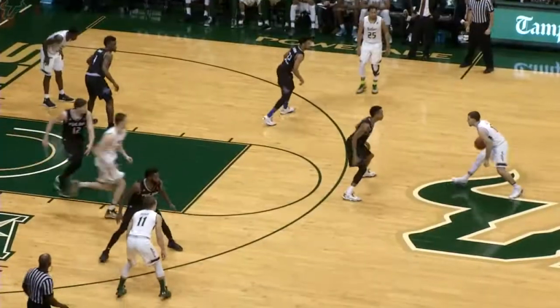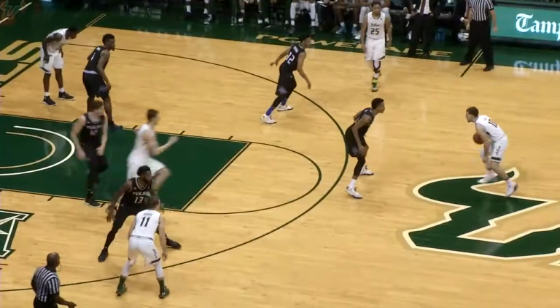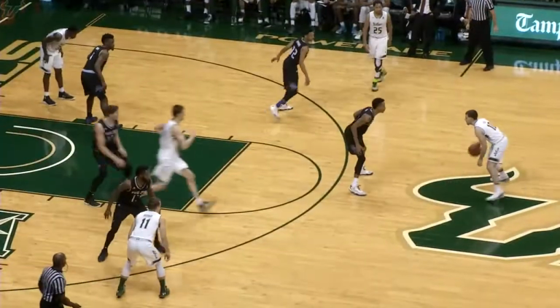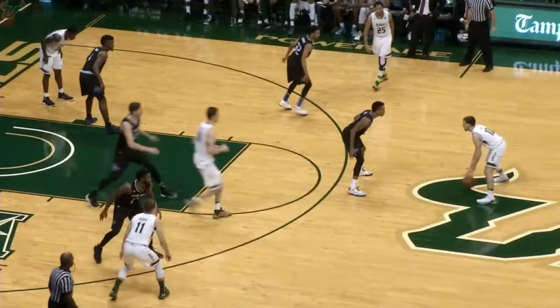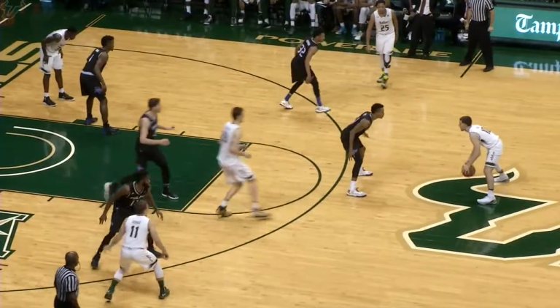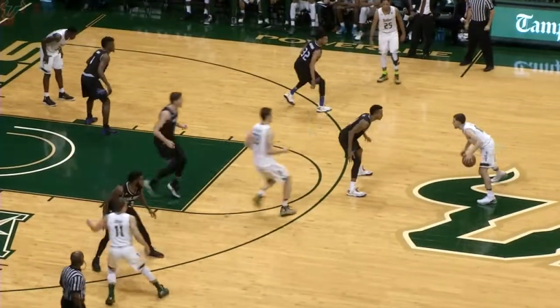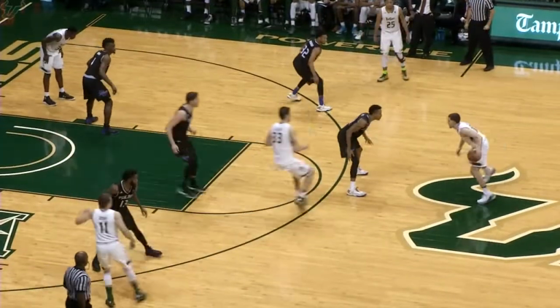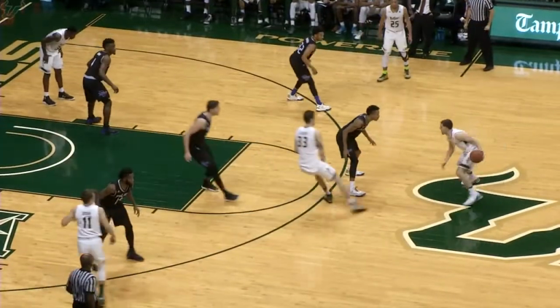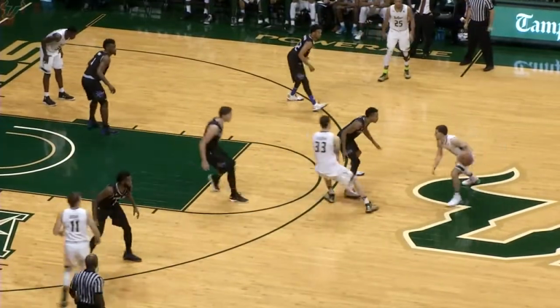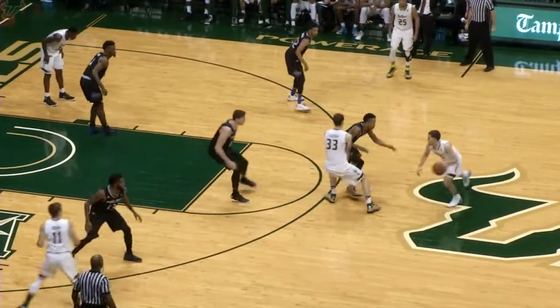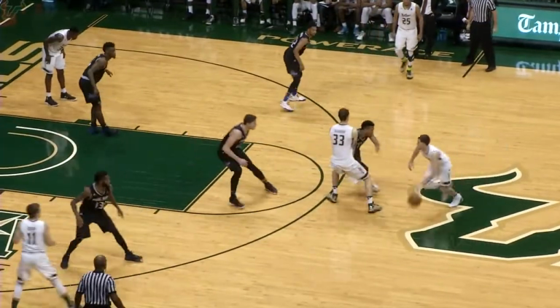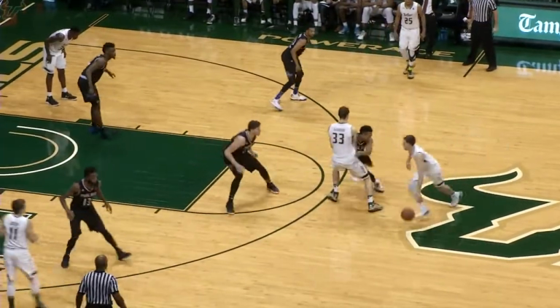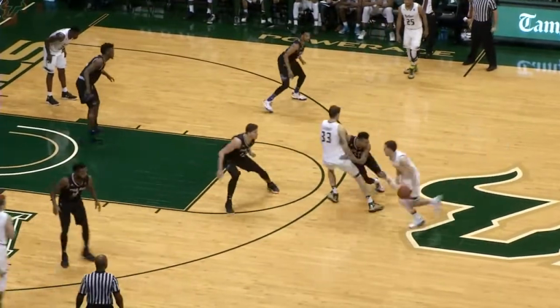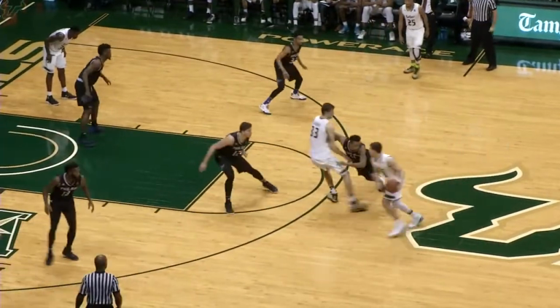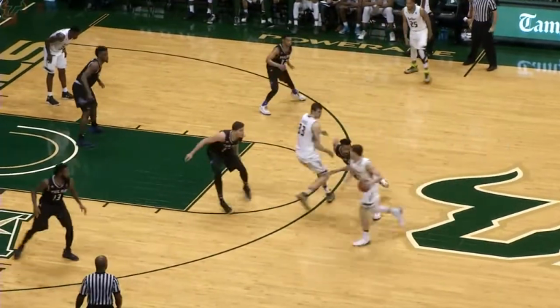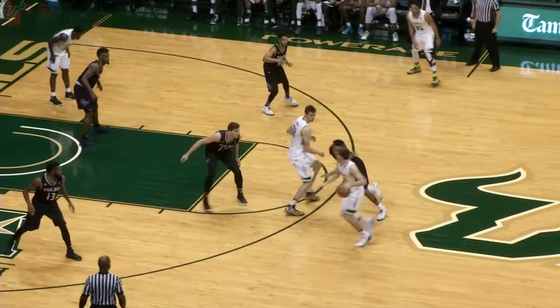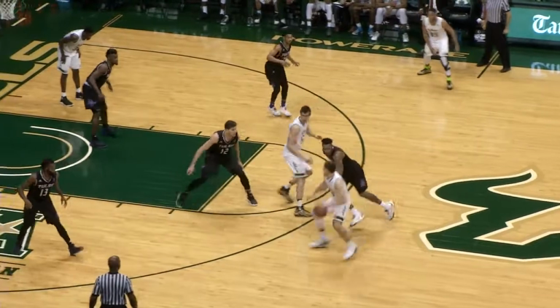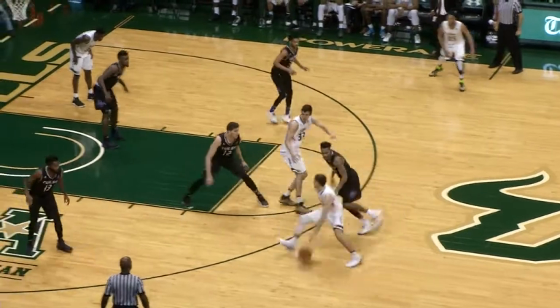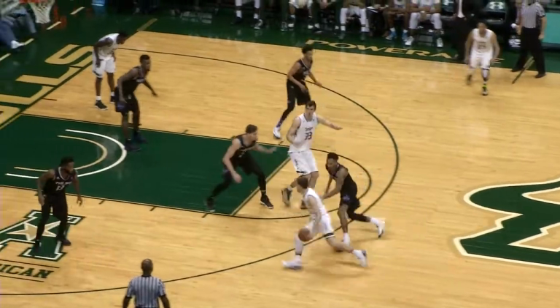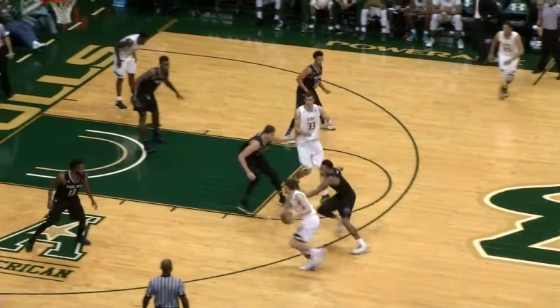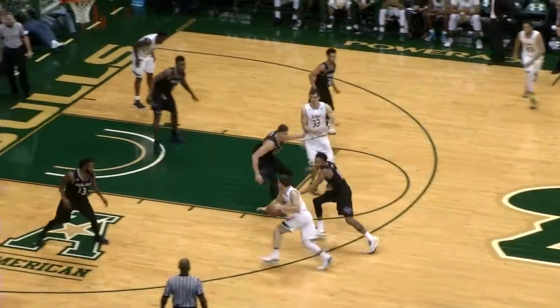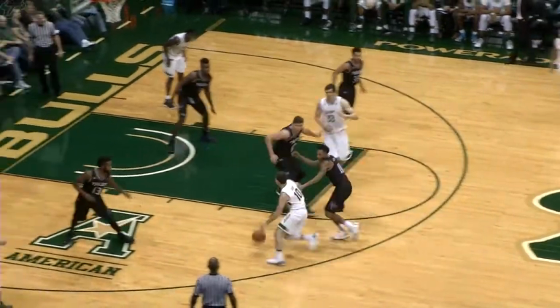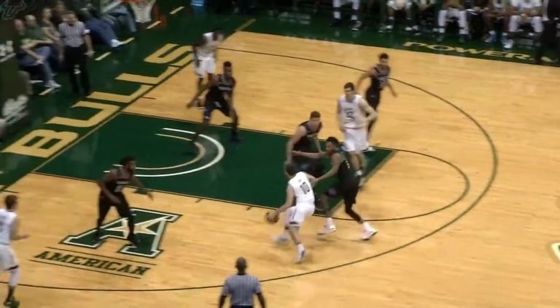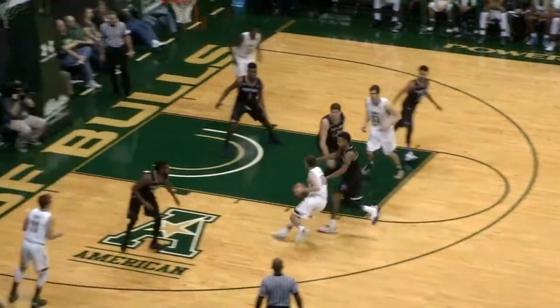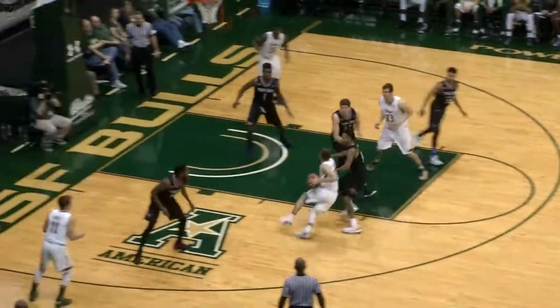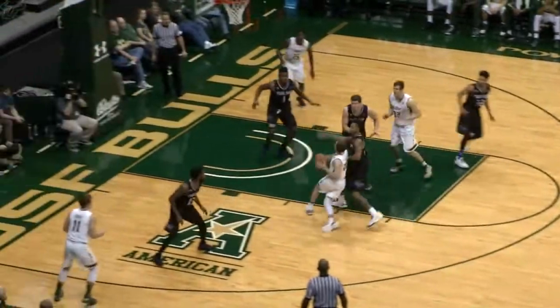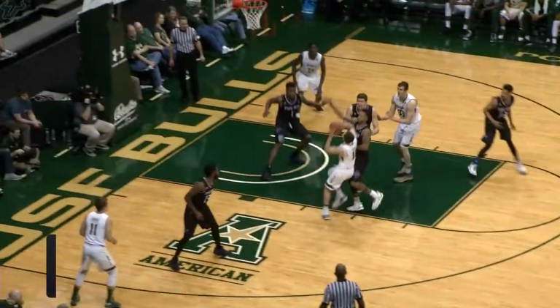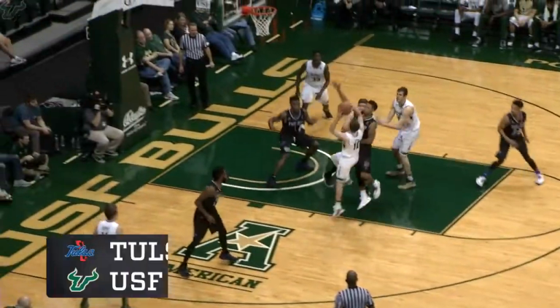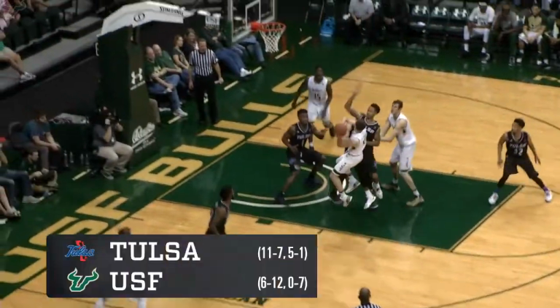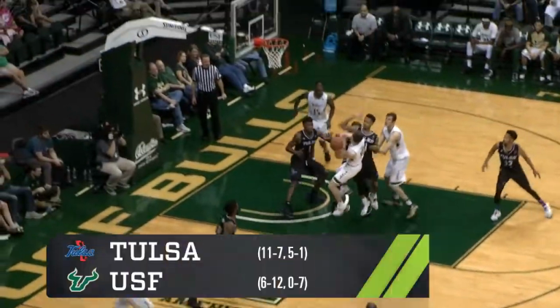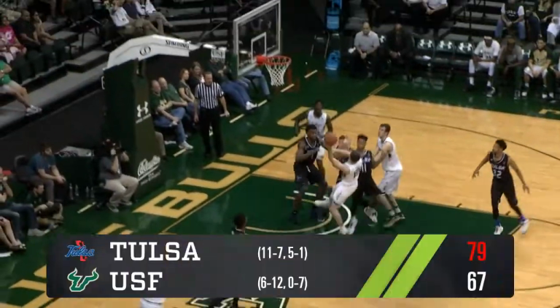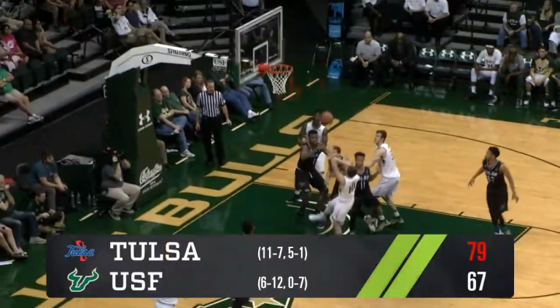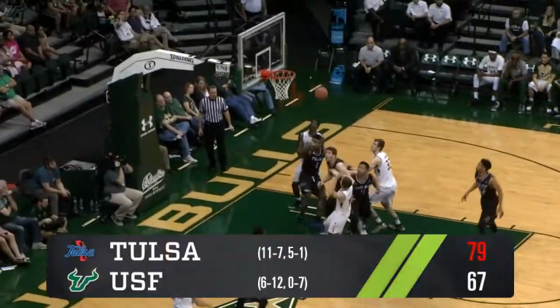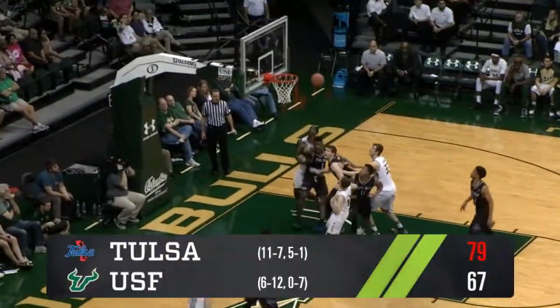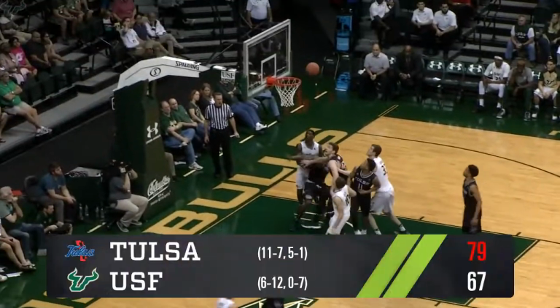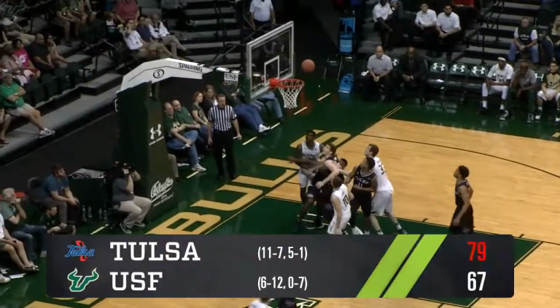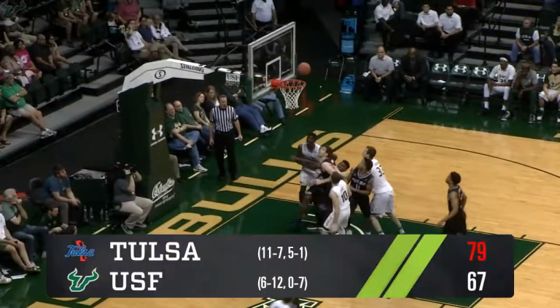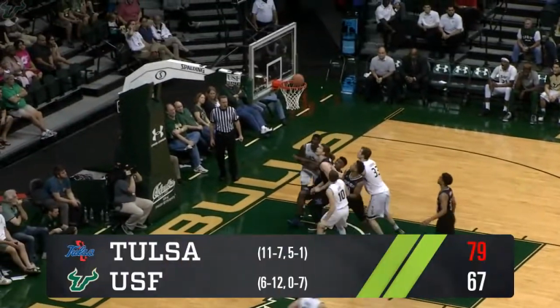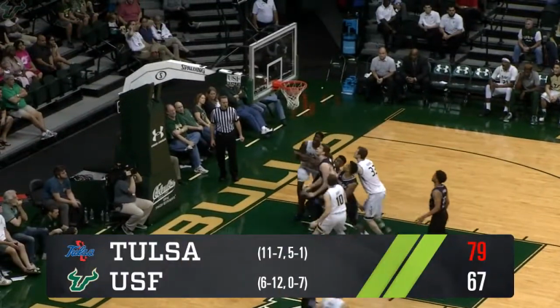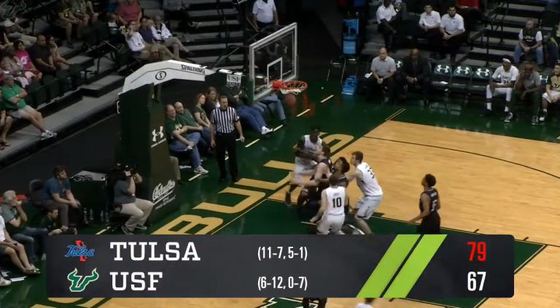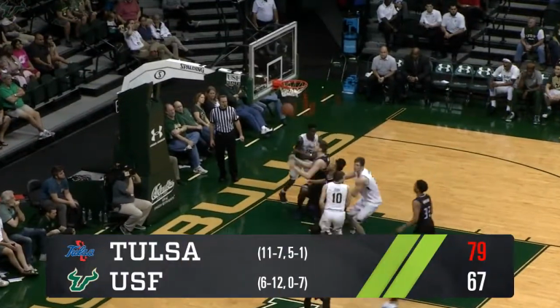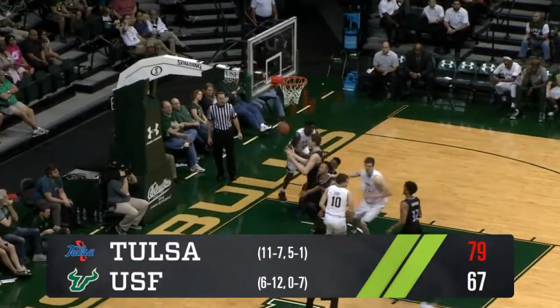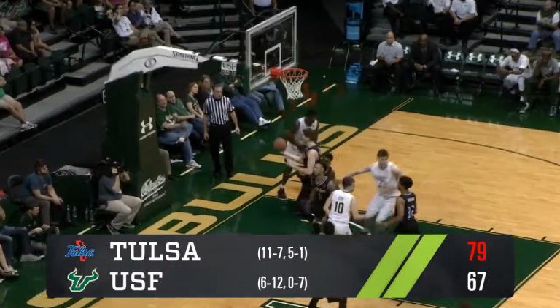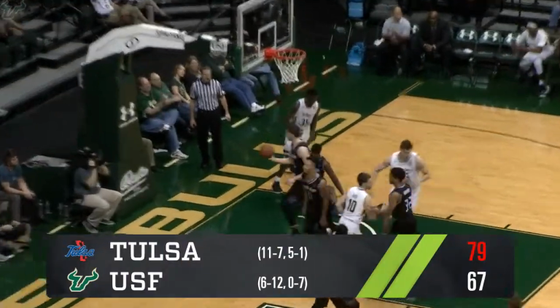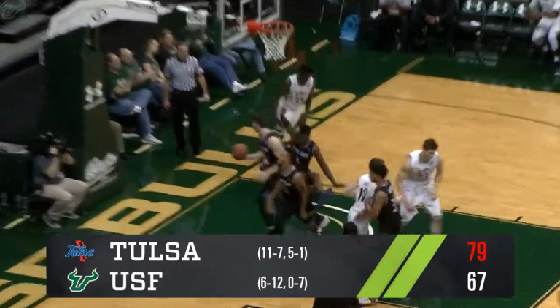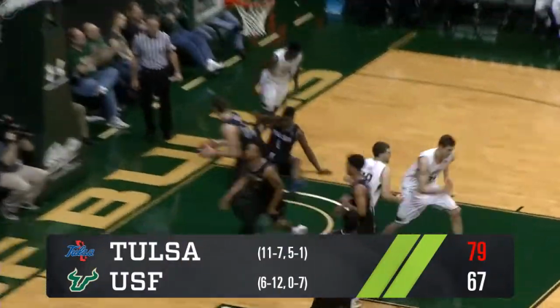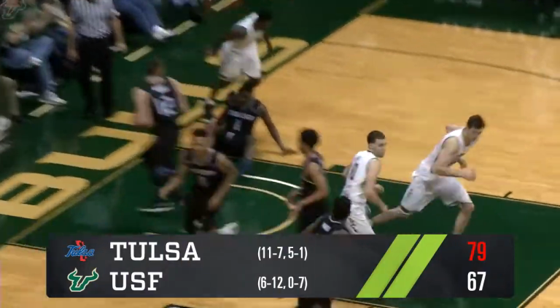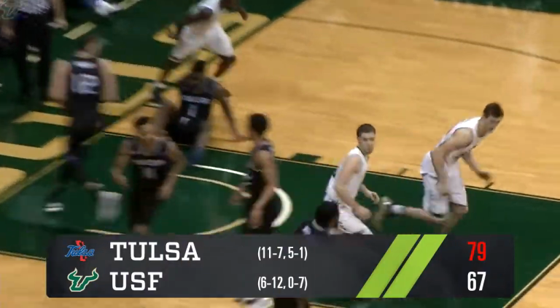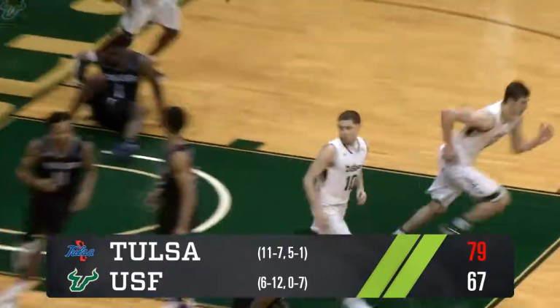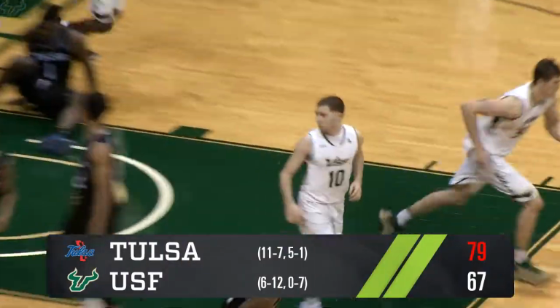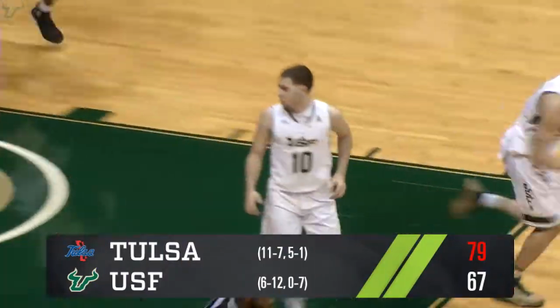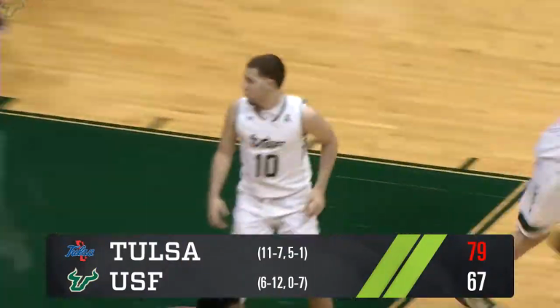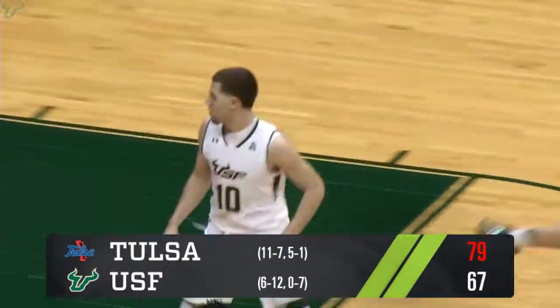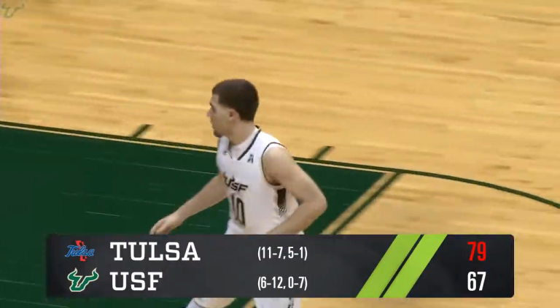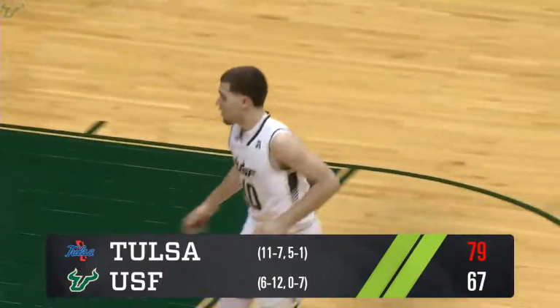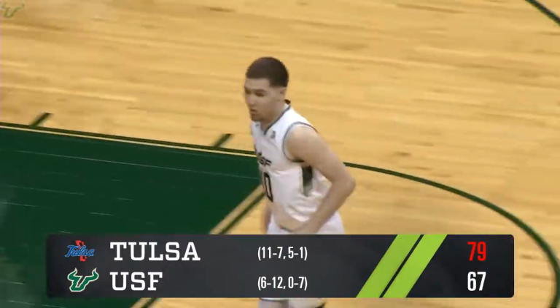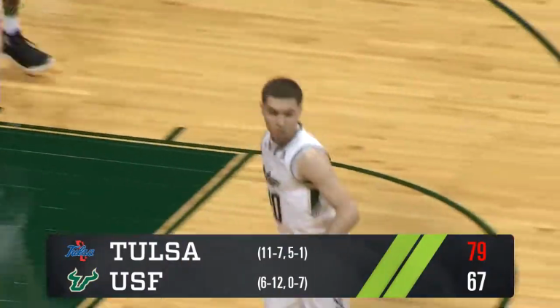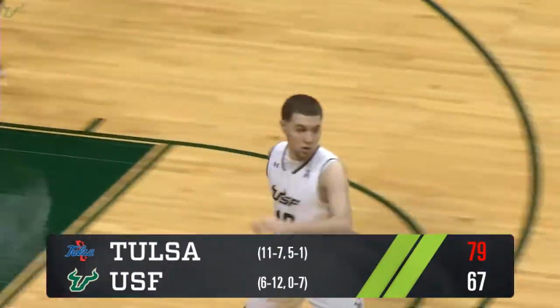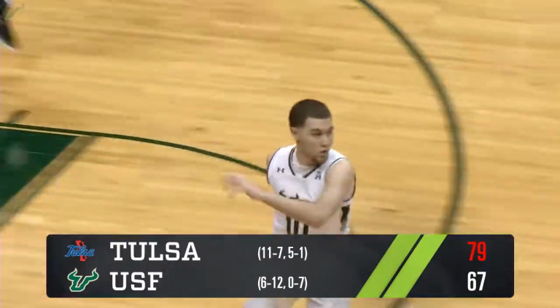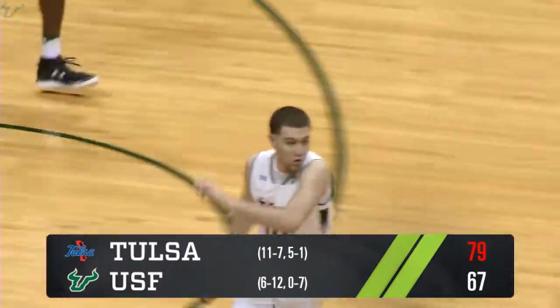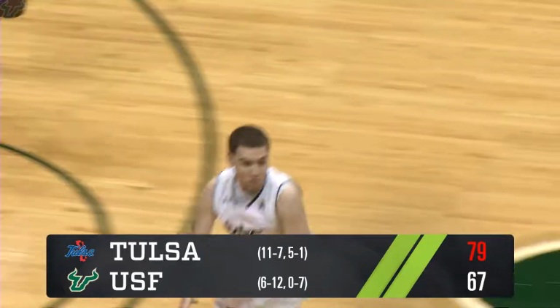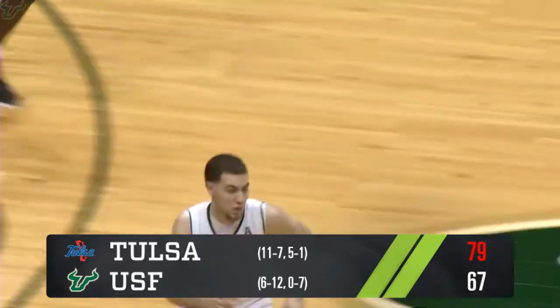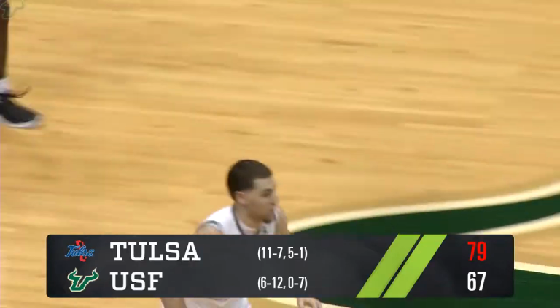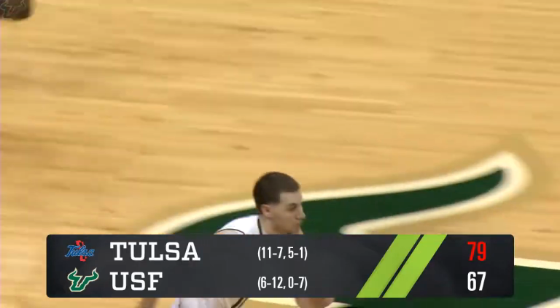Tulsa switching on all these screens. Big screen by Rubin Guerrero. Bibby into the paint — floater left hand, good. What a tough shot by the freshman there.